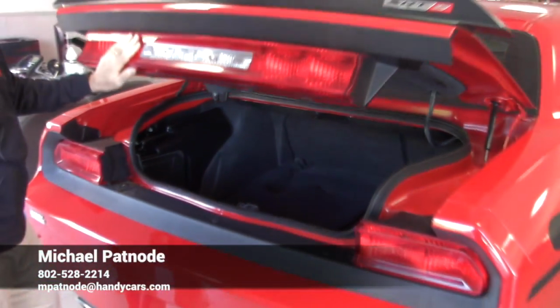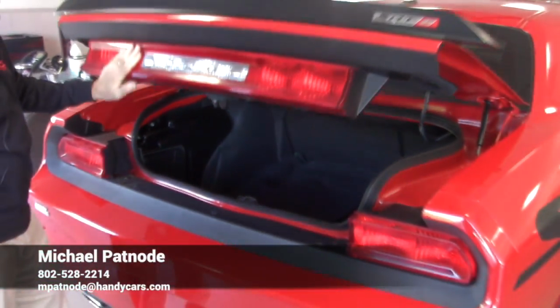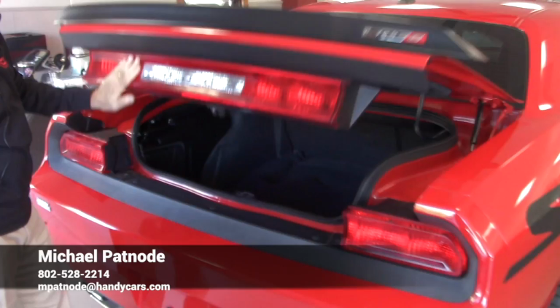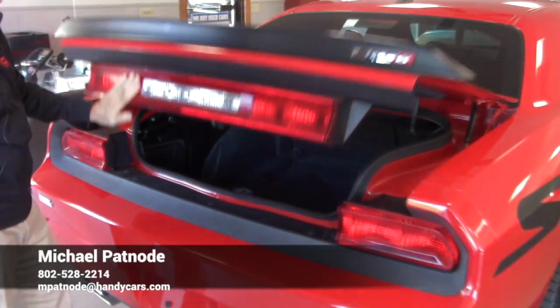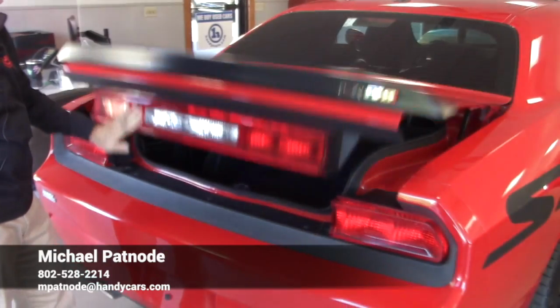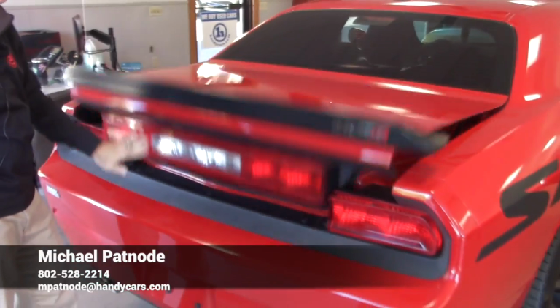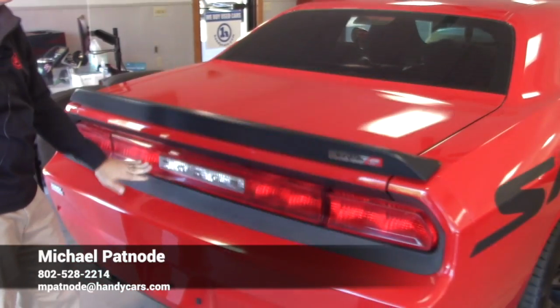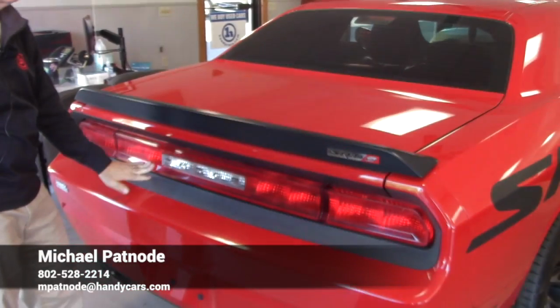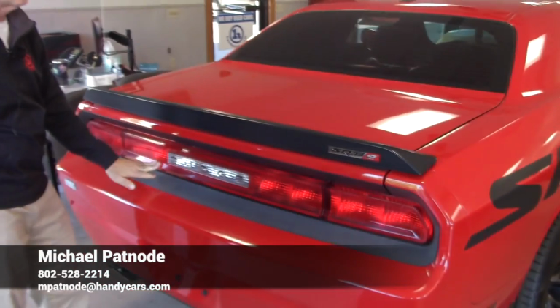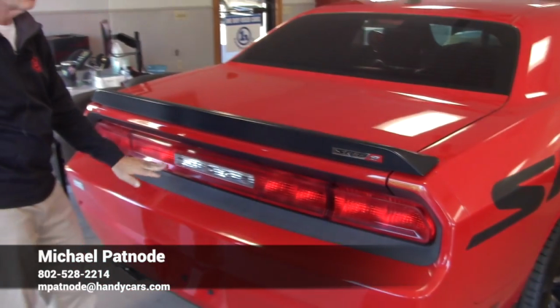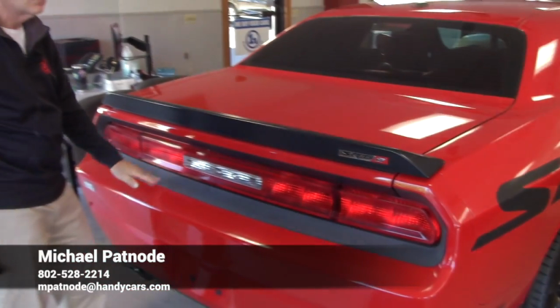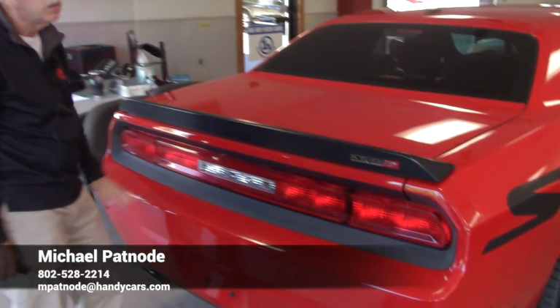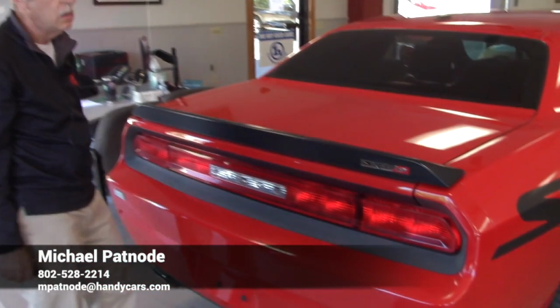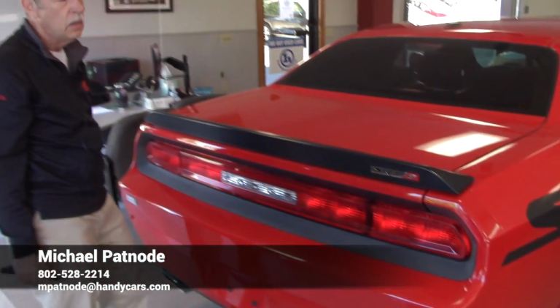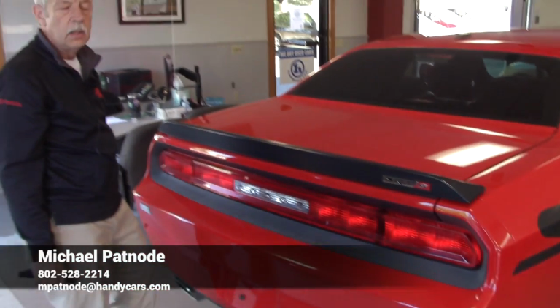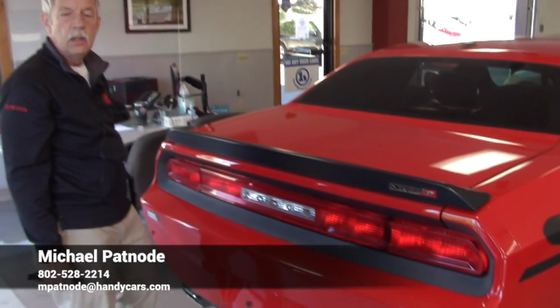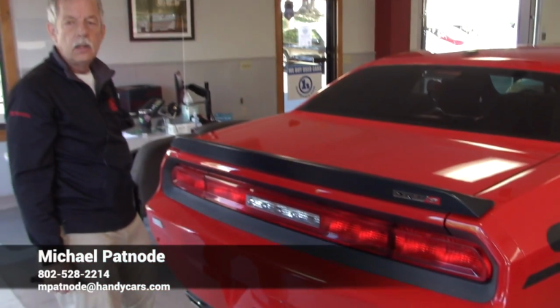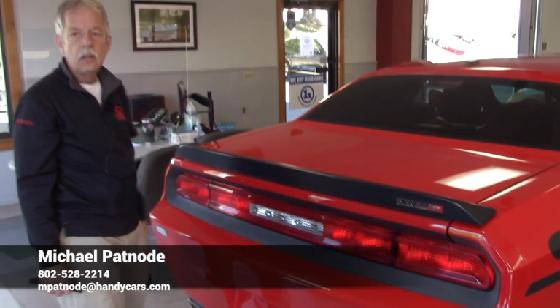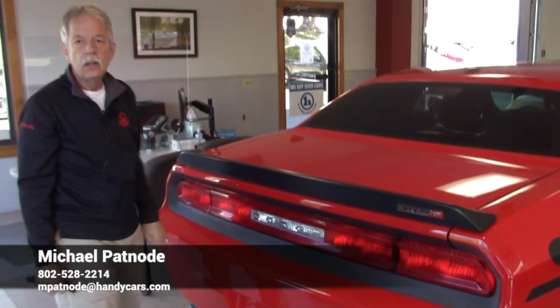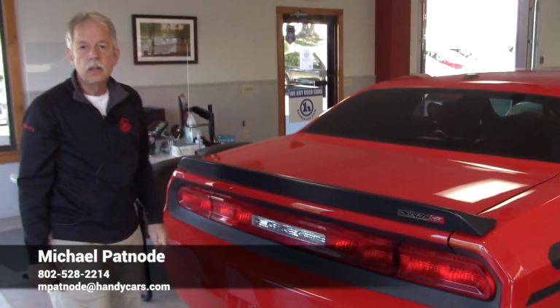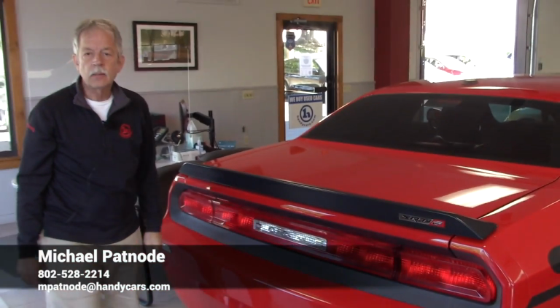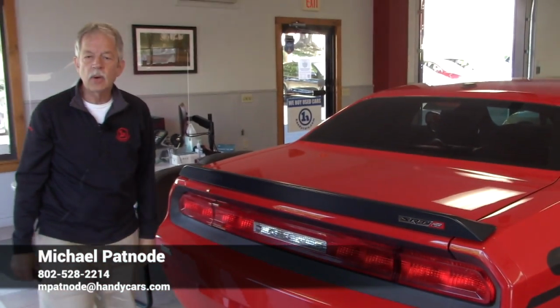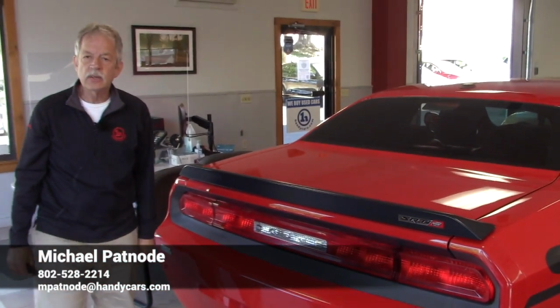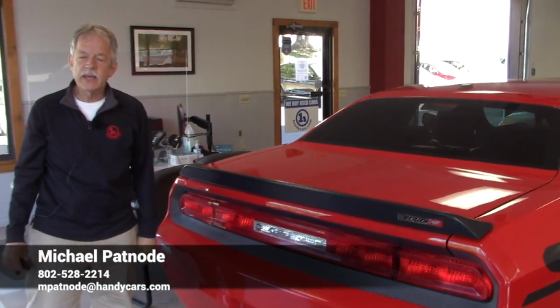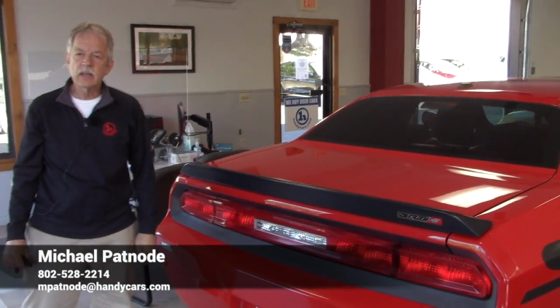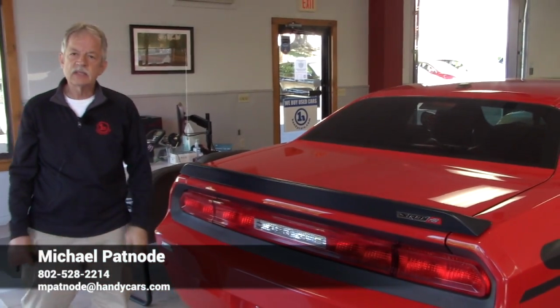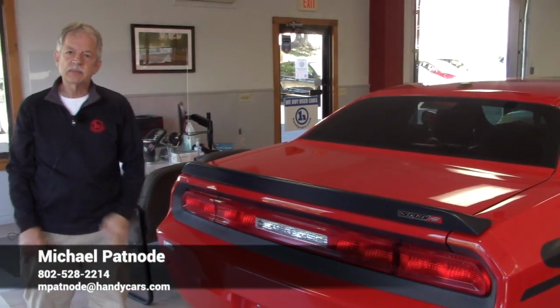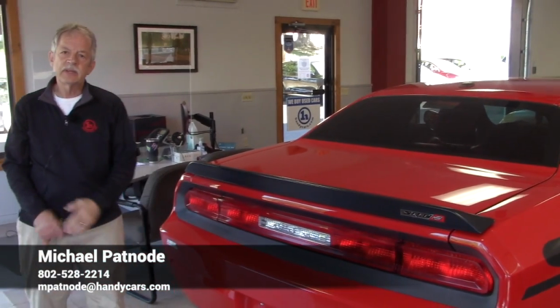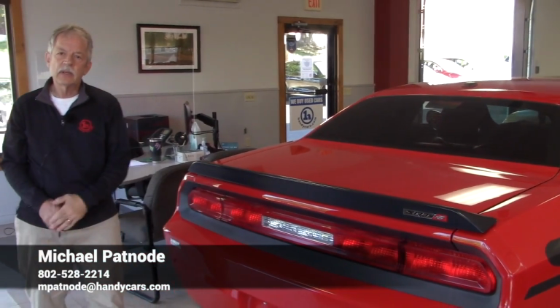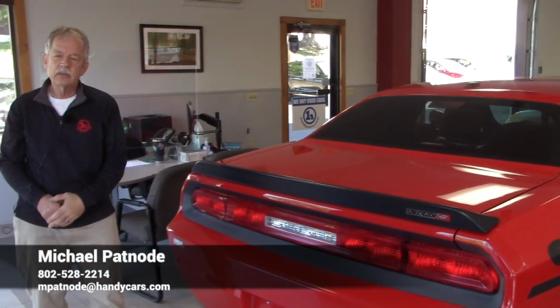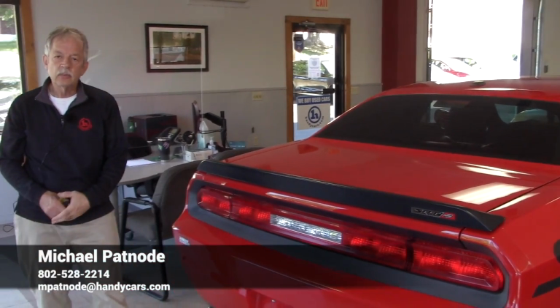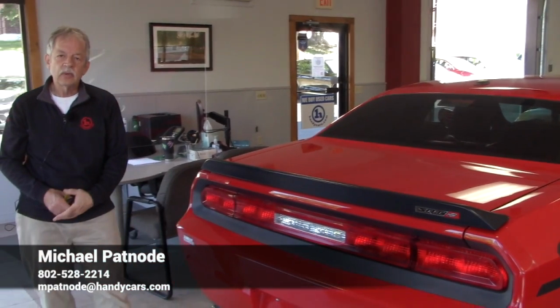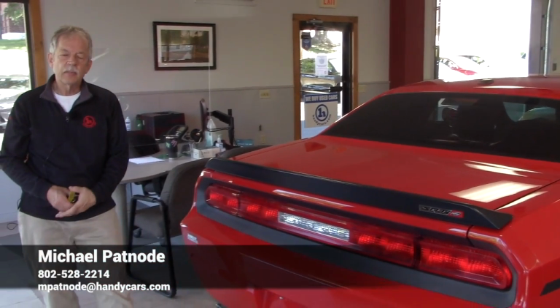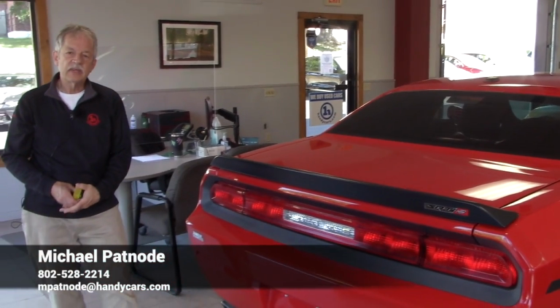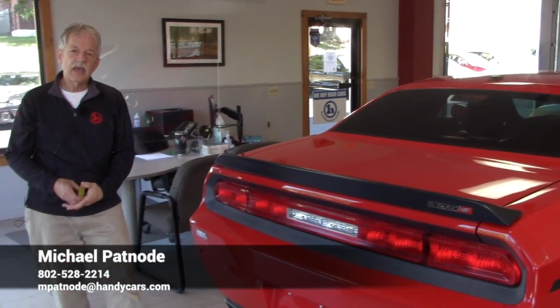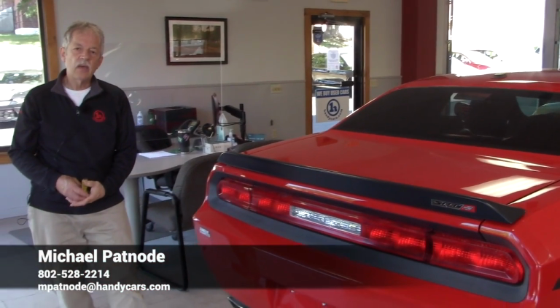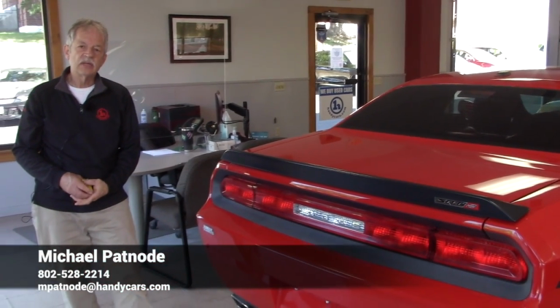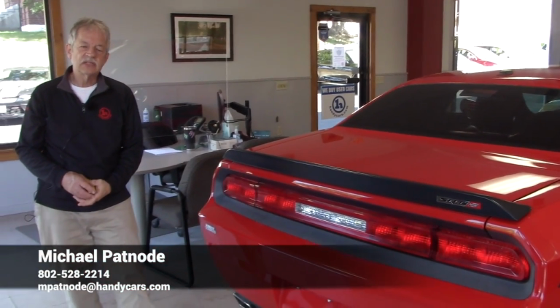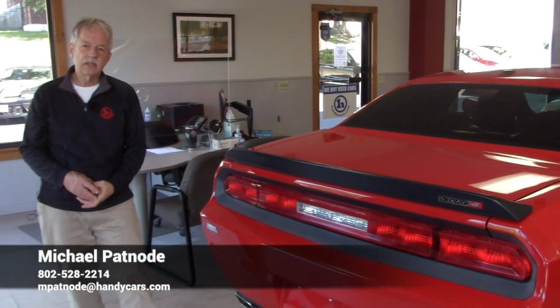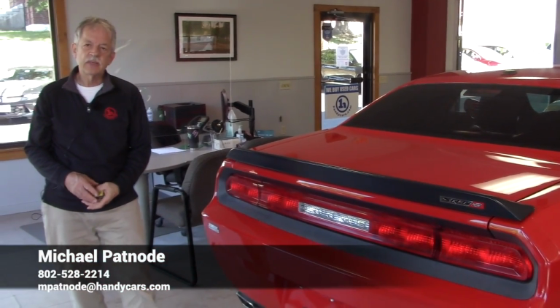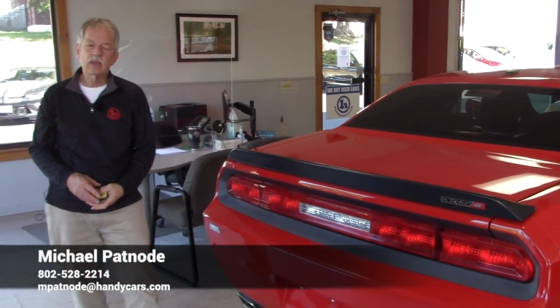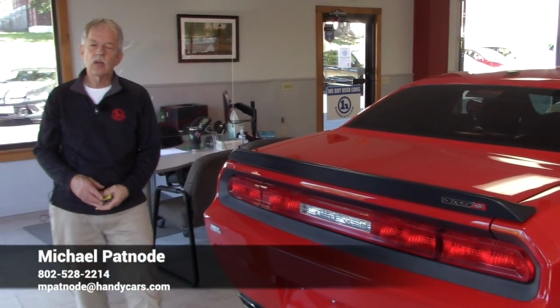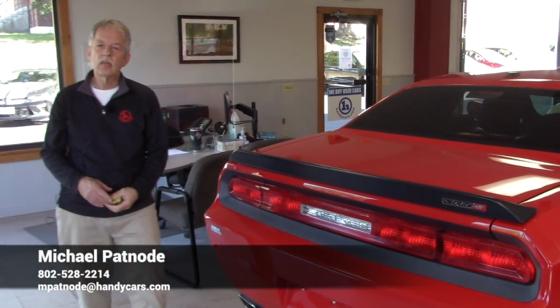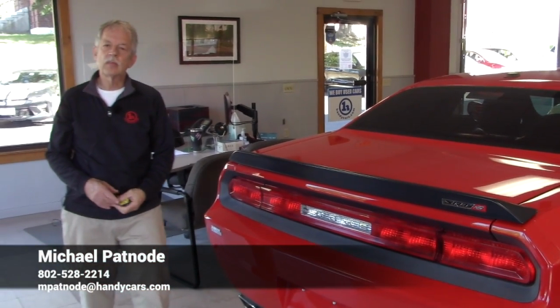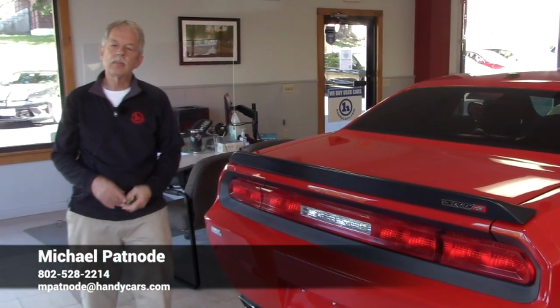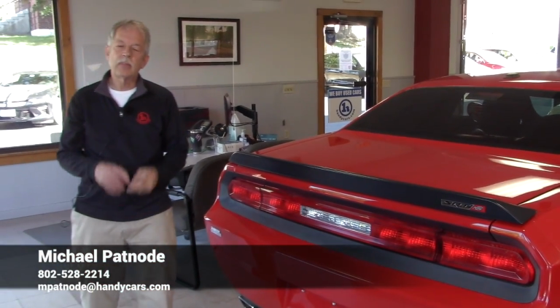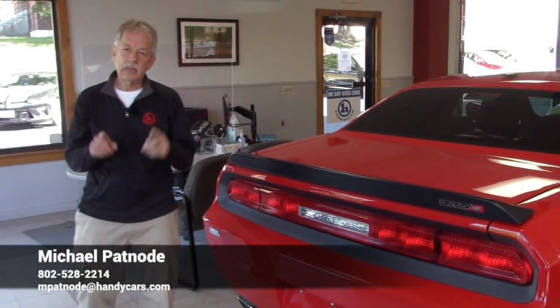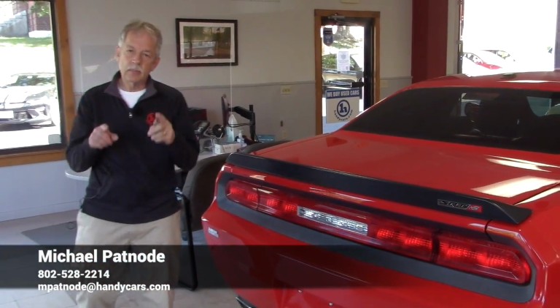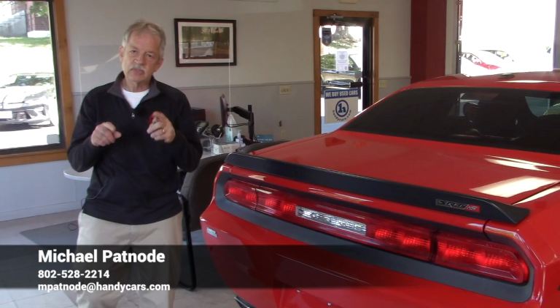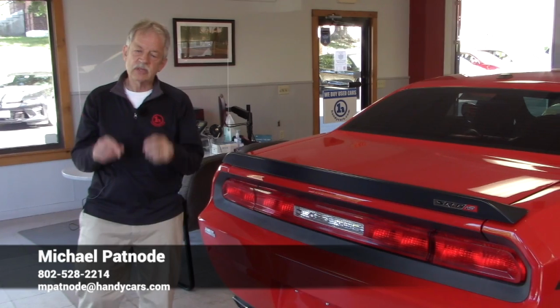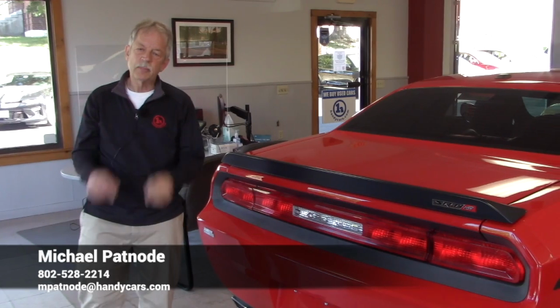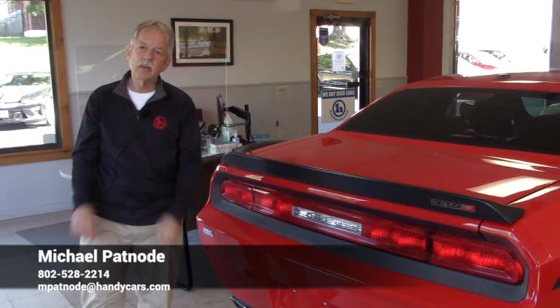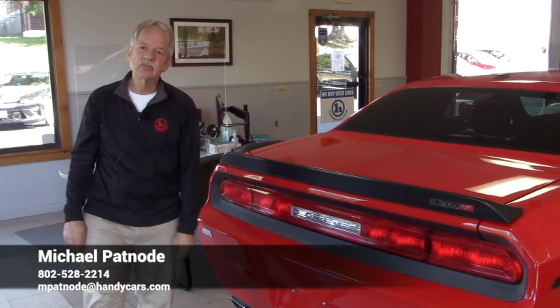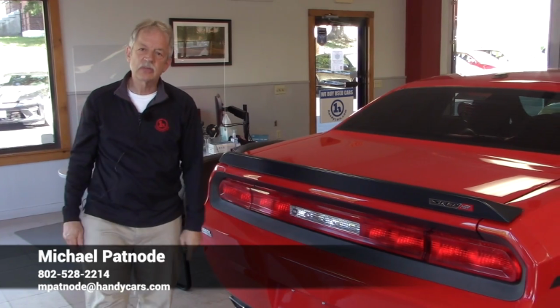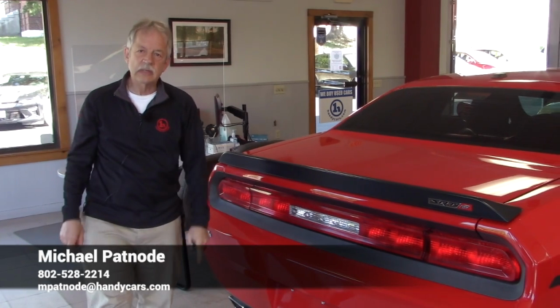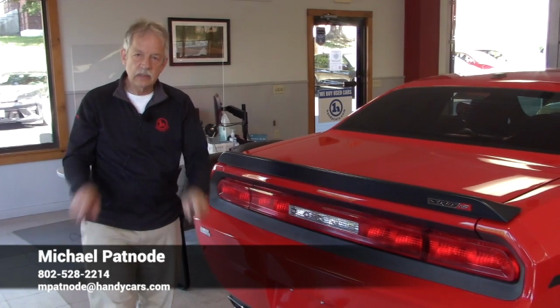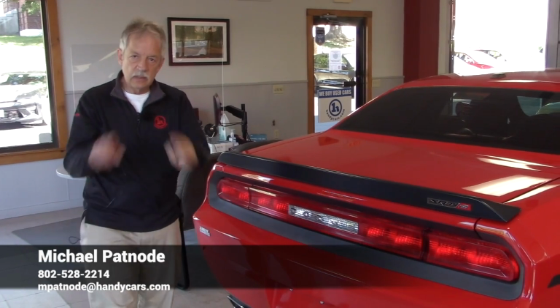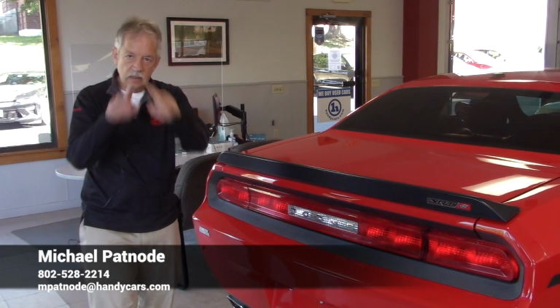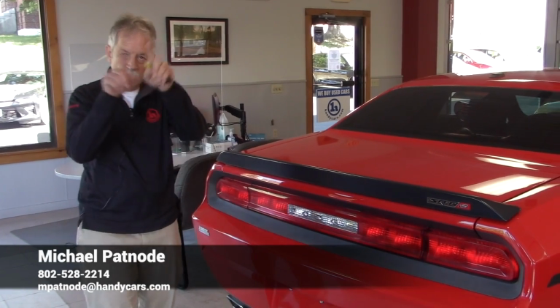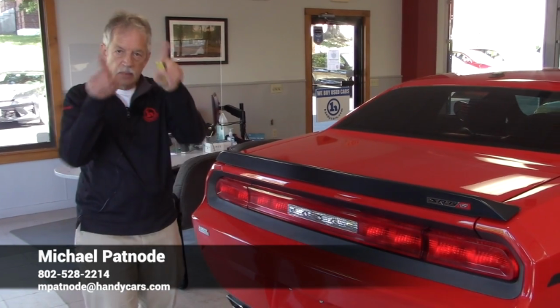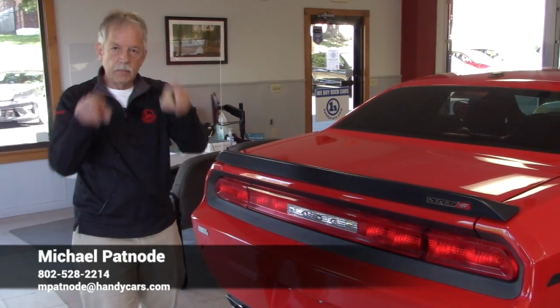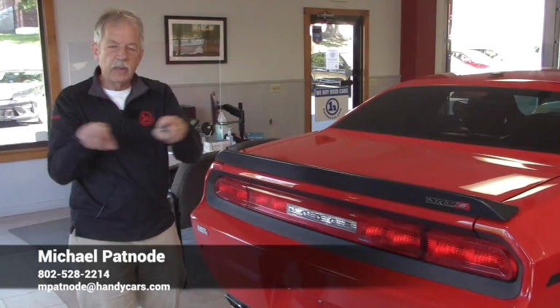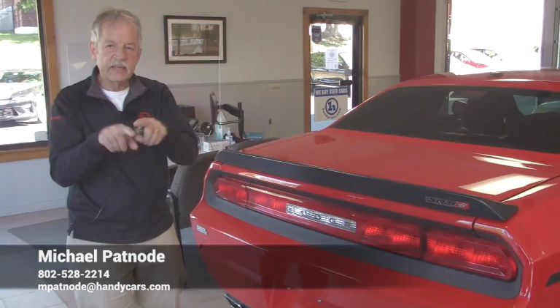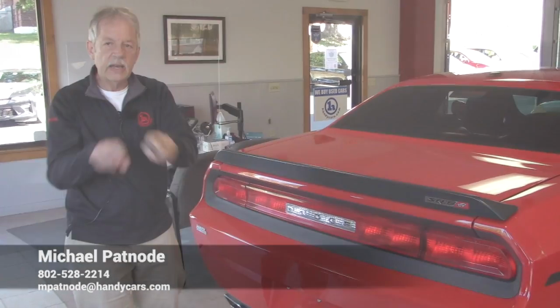But give me a call, come on down. Let's plan on you coming down, just give me a call. My number's at the bottom of the screen. Mic out.